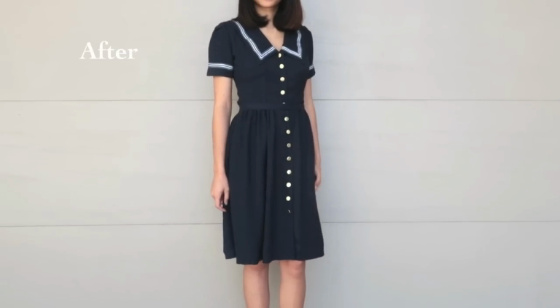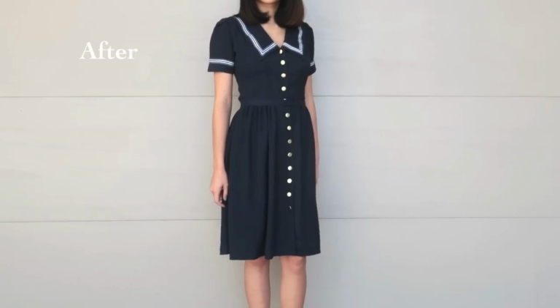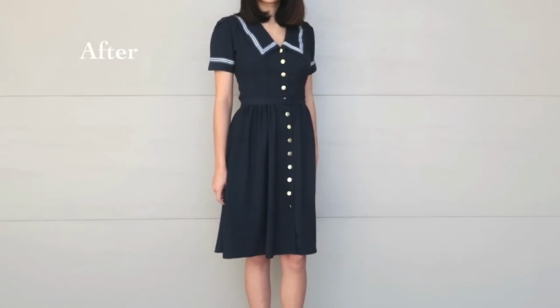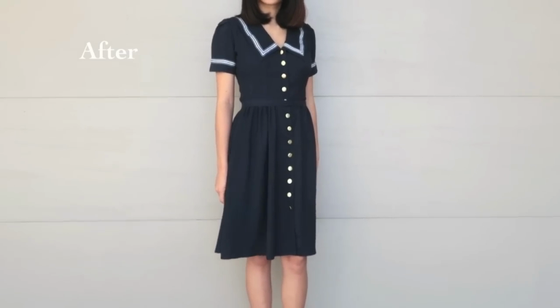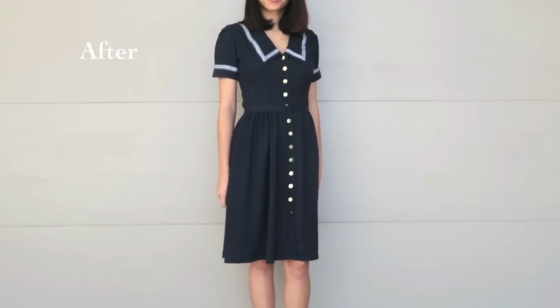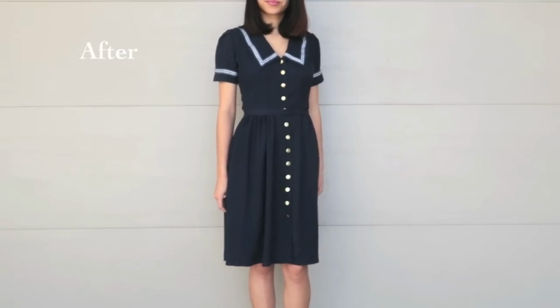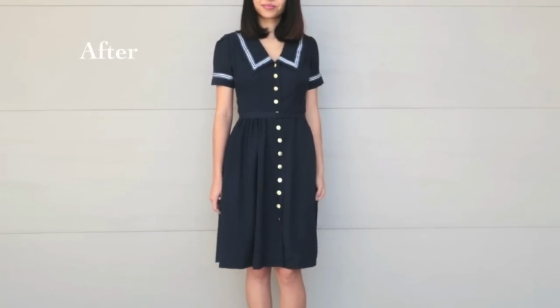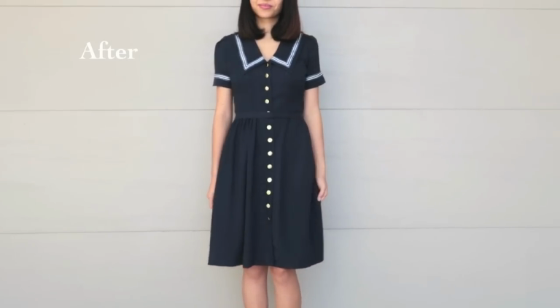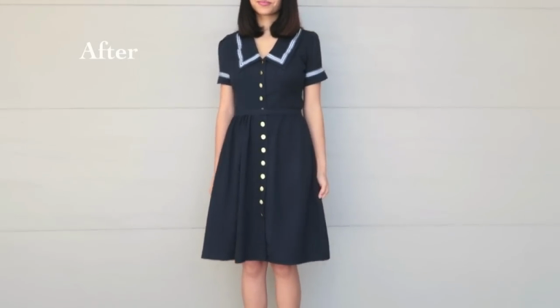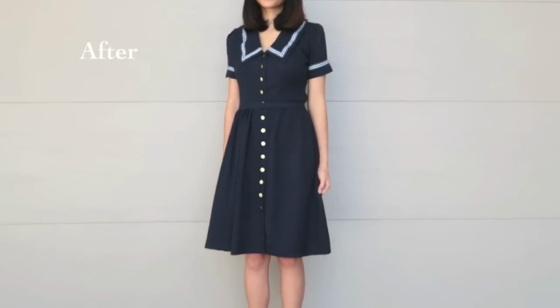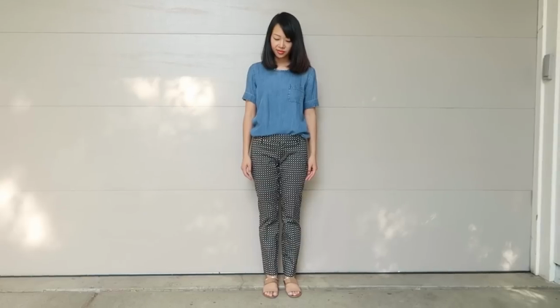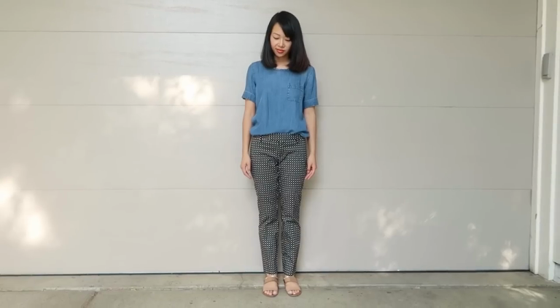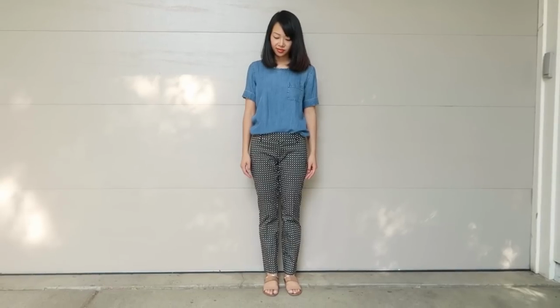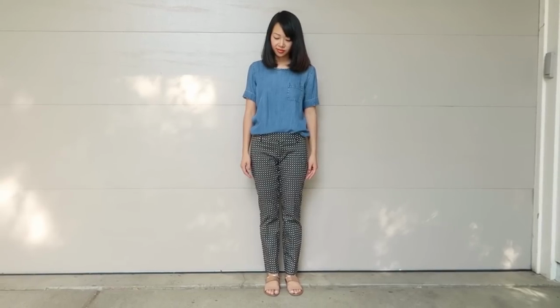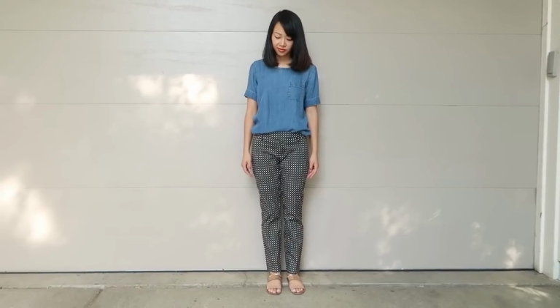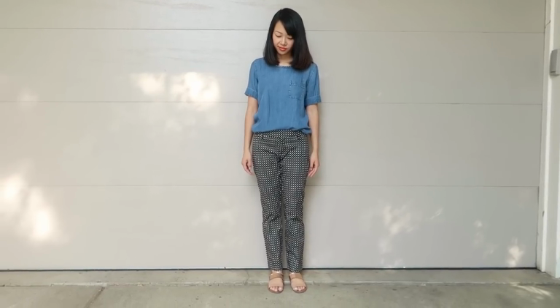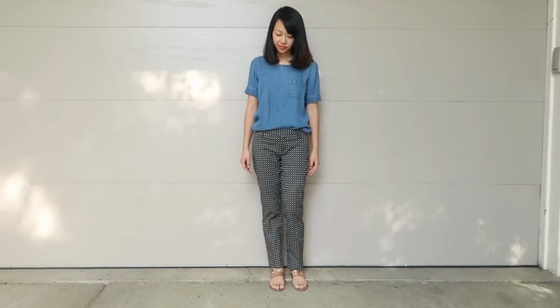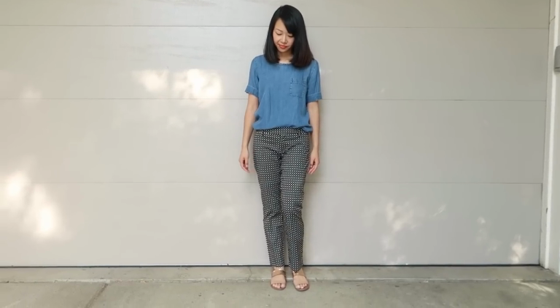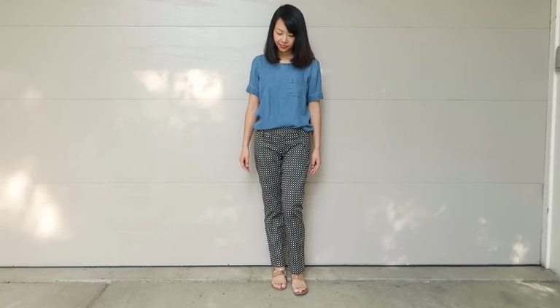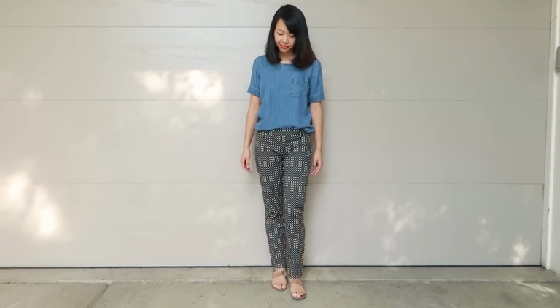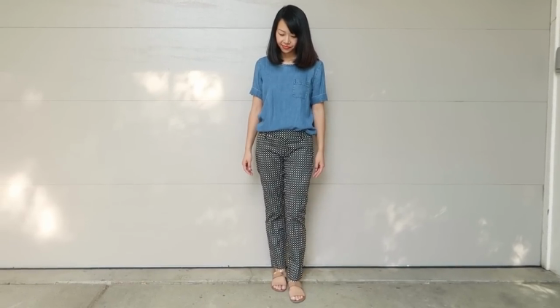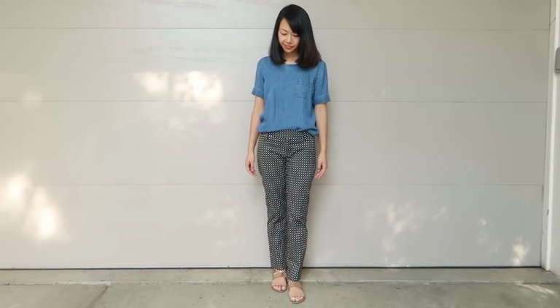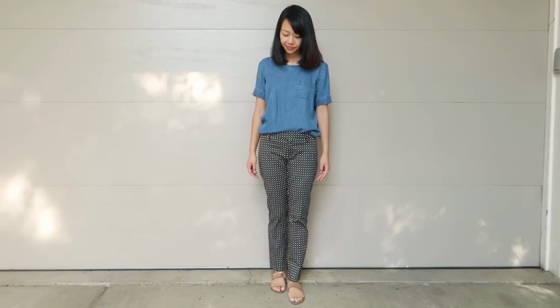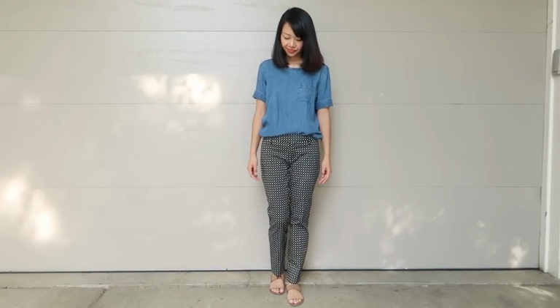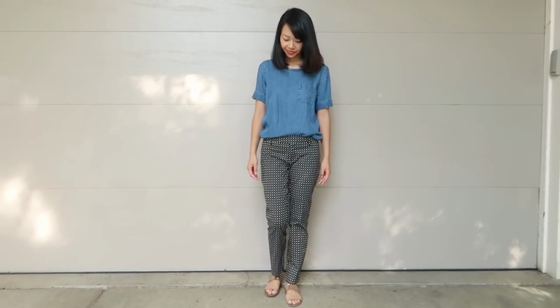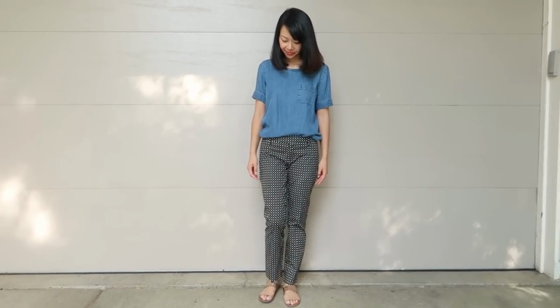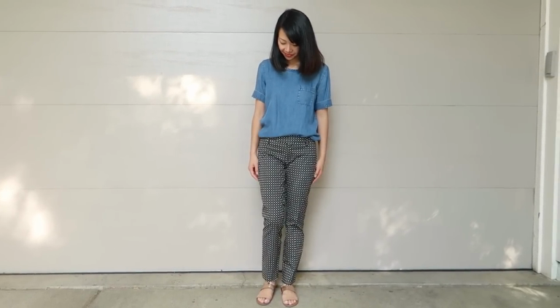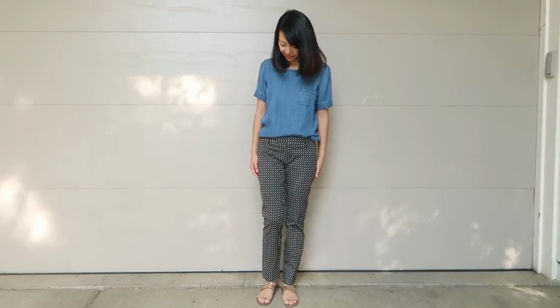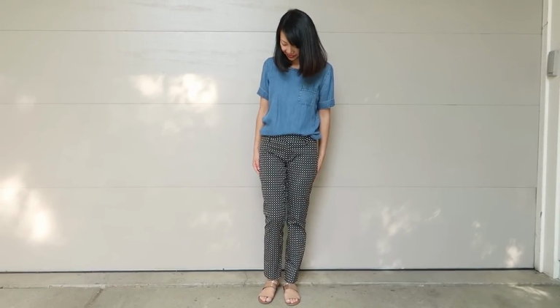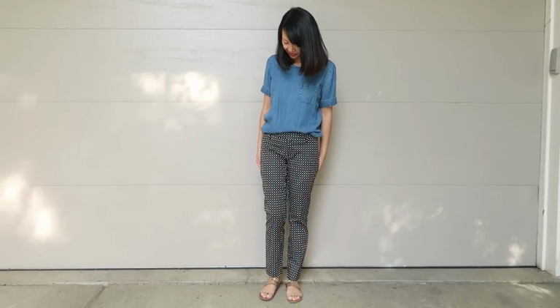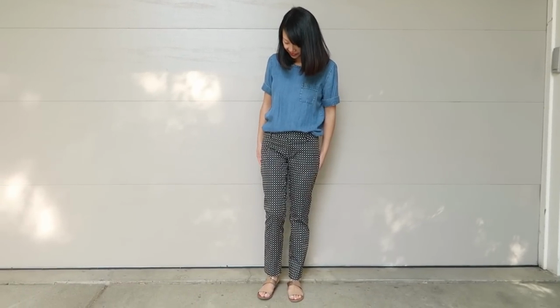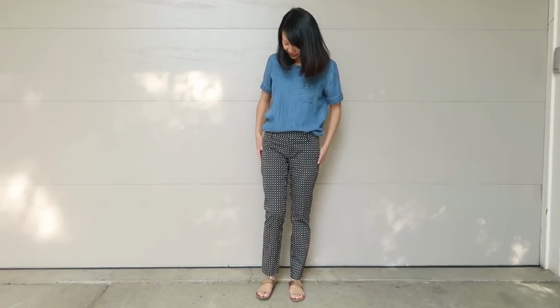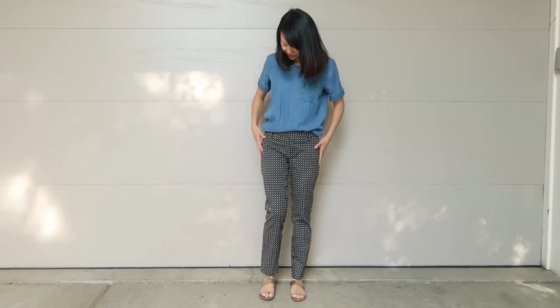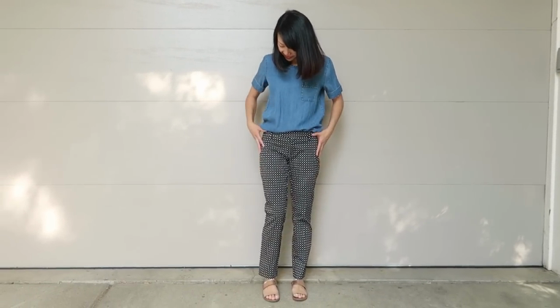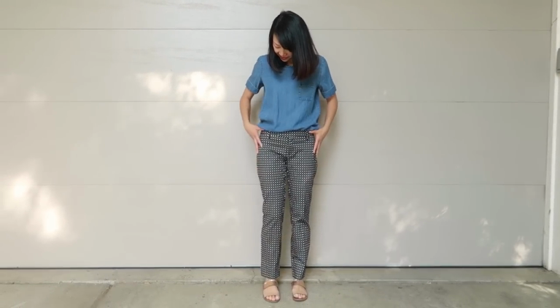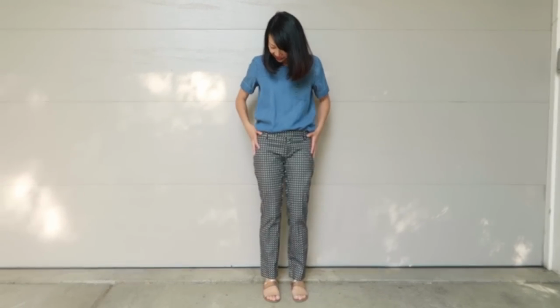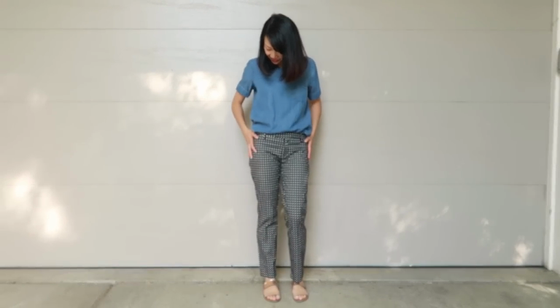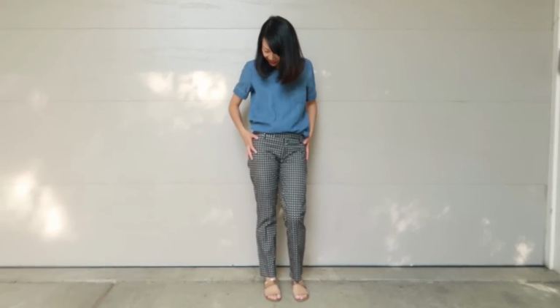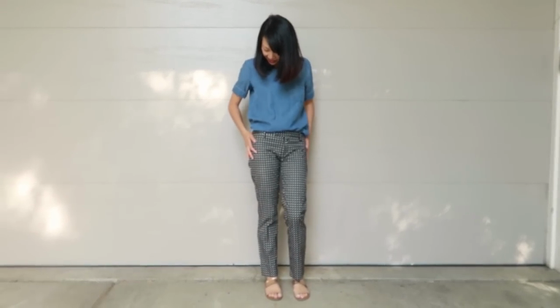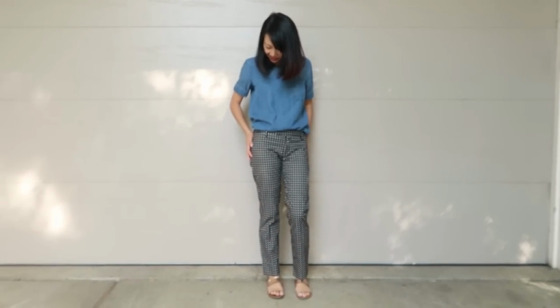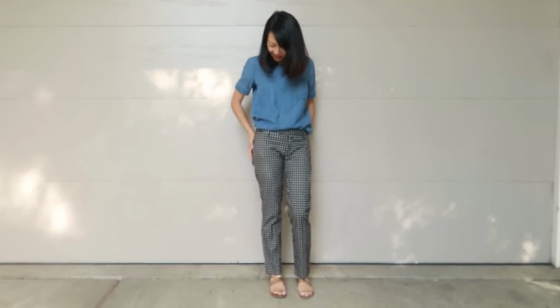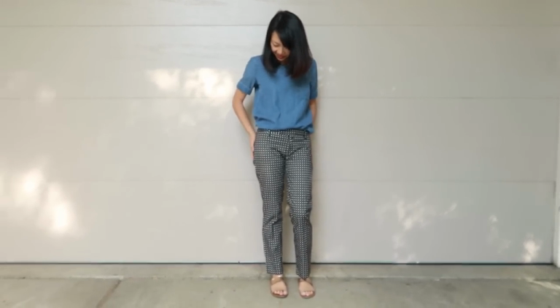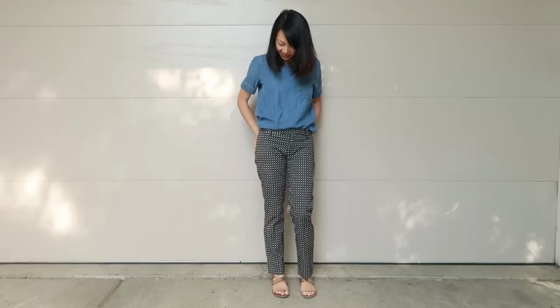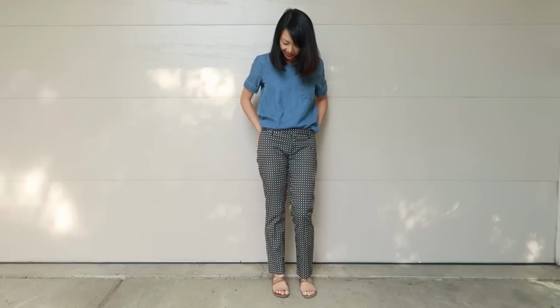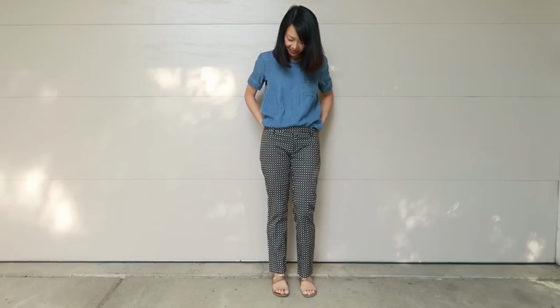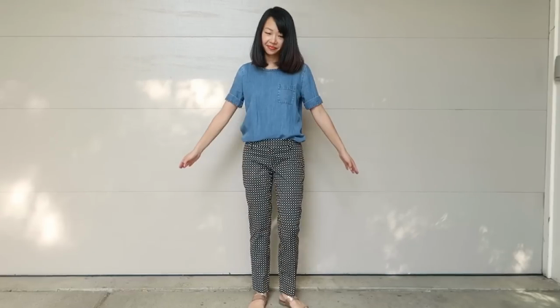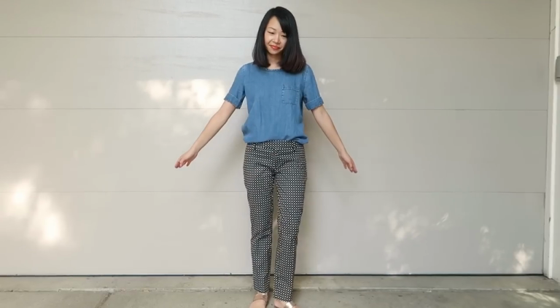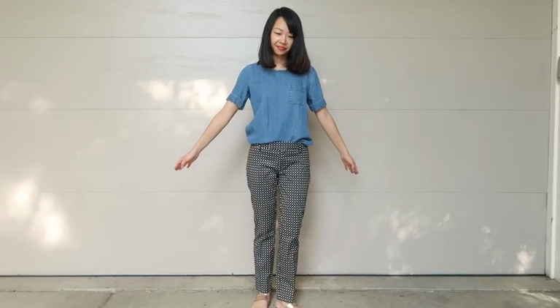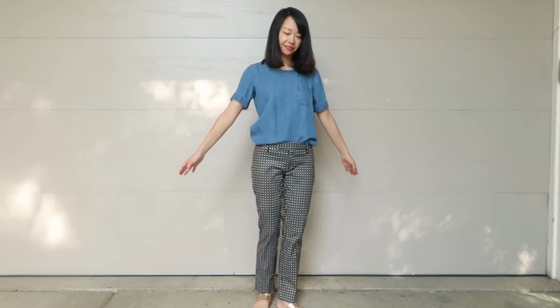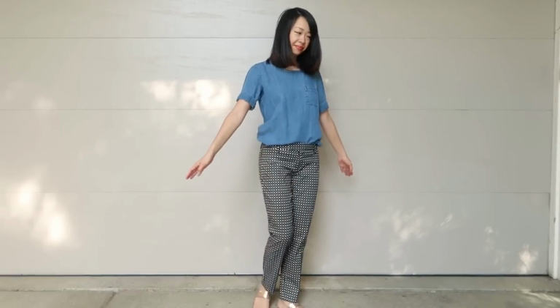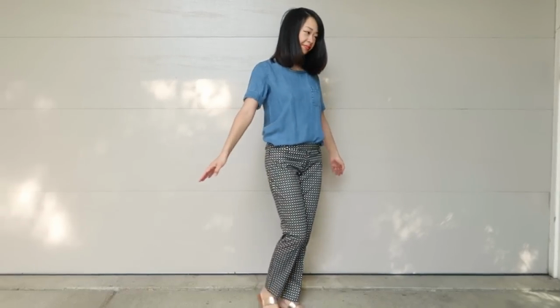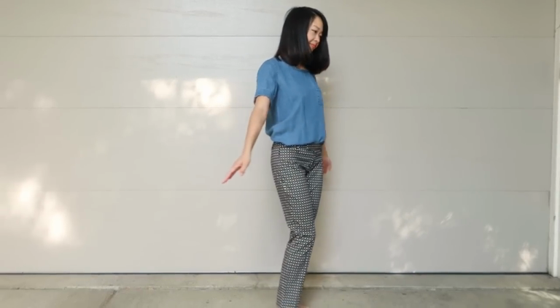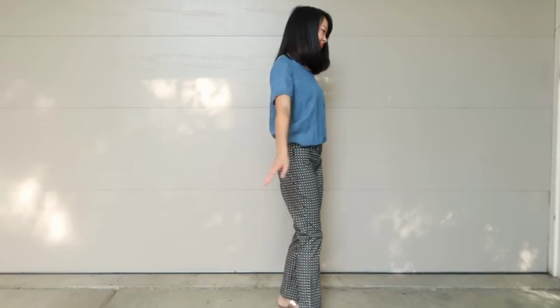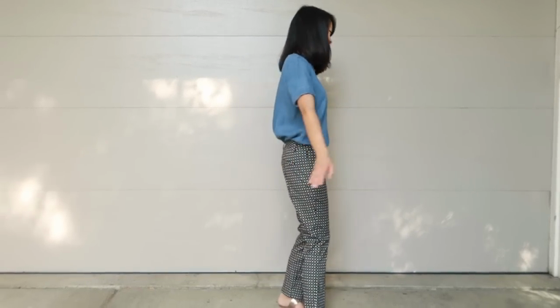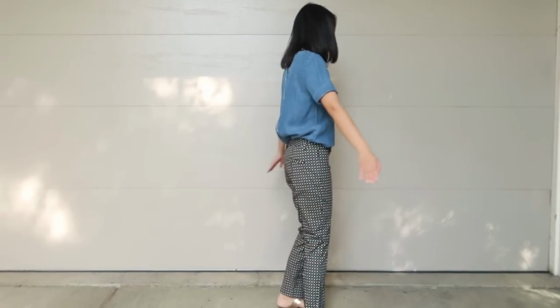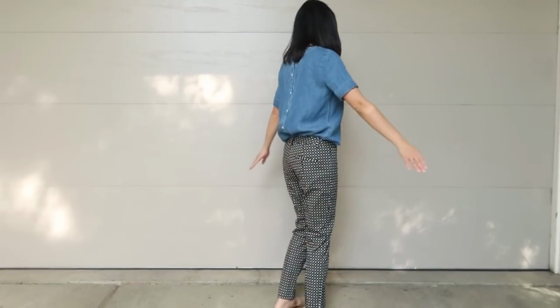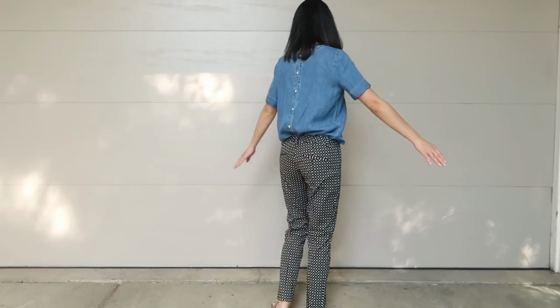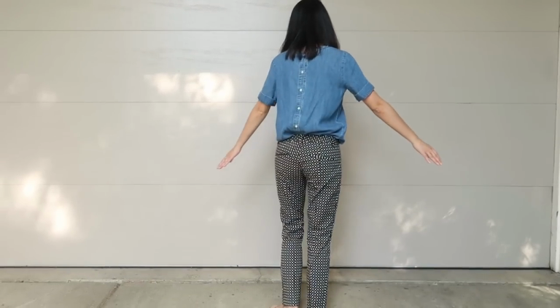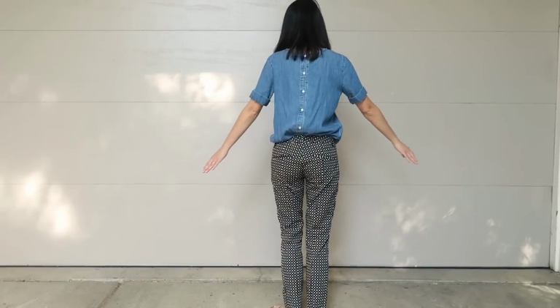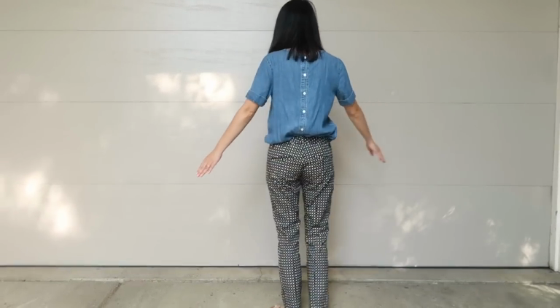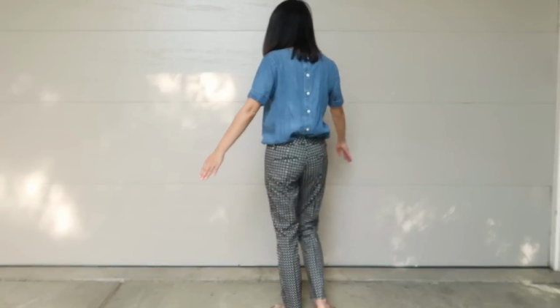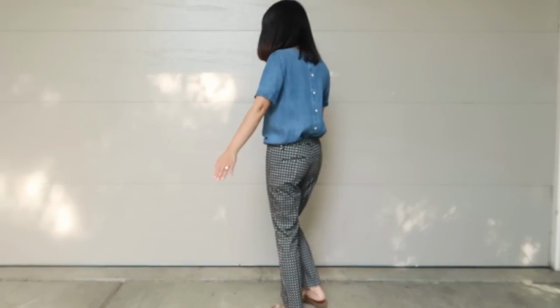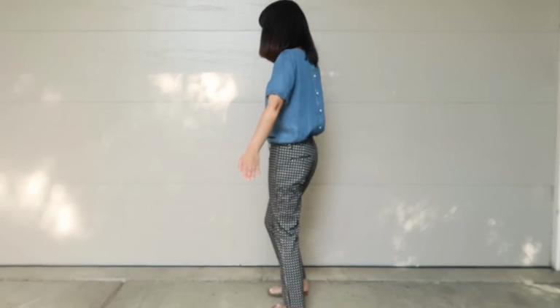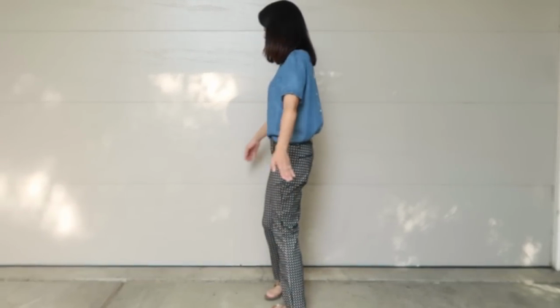In this episode, I will be turning these black and white trousers that have been sitting in my closet for 4 years into a detachable overall skirt.